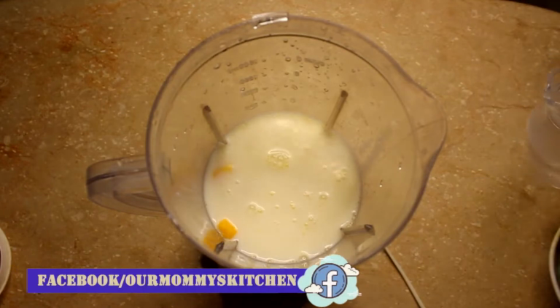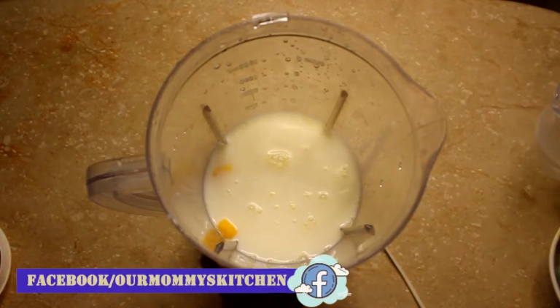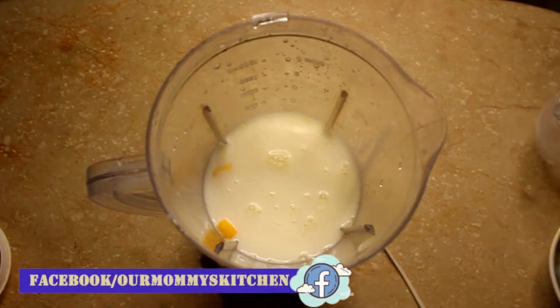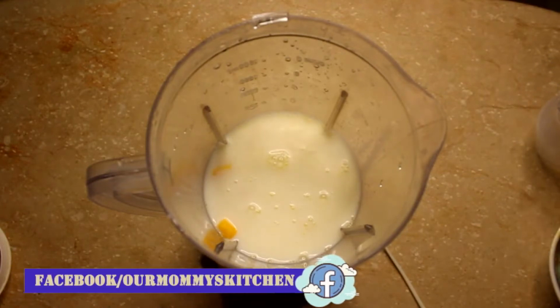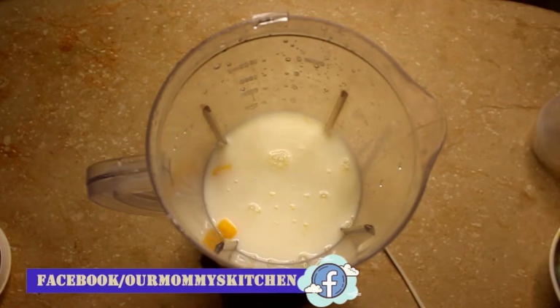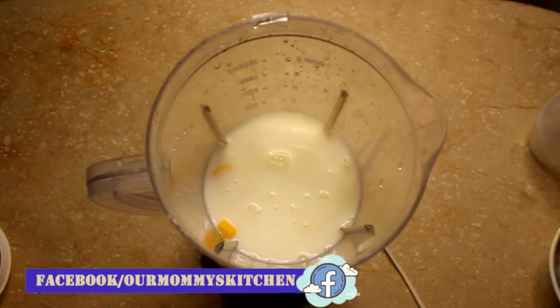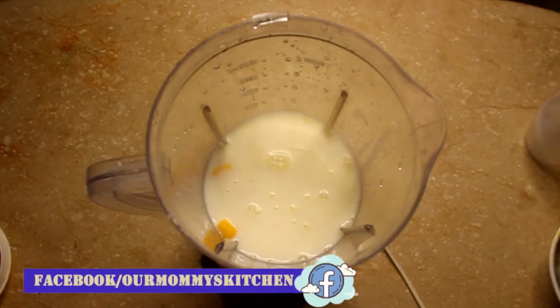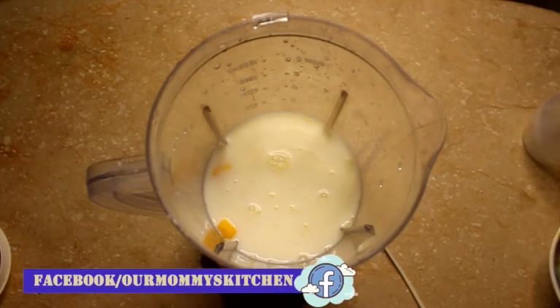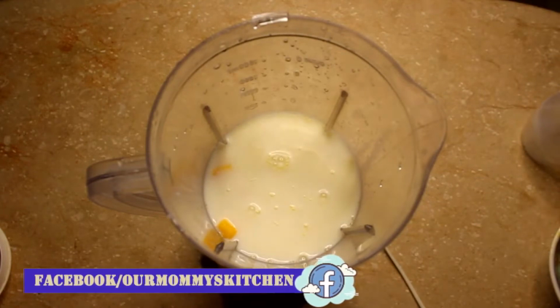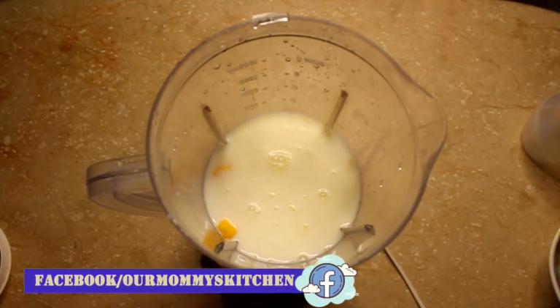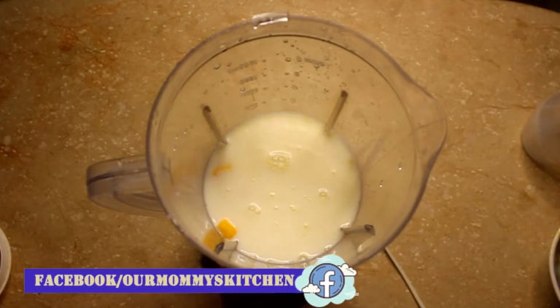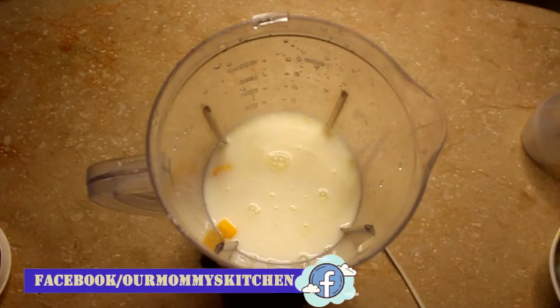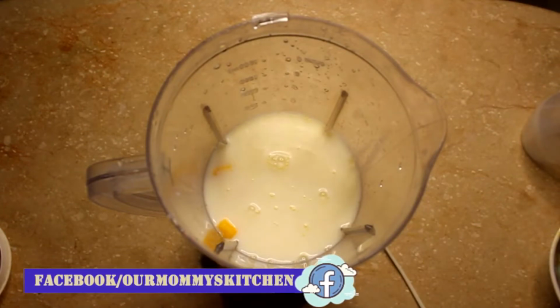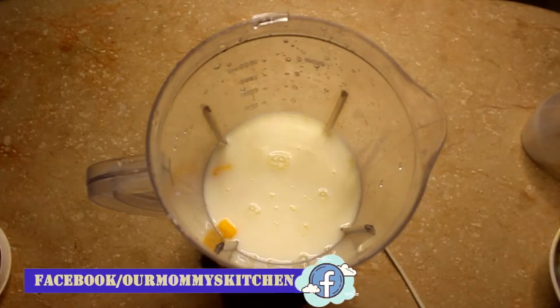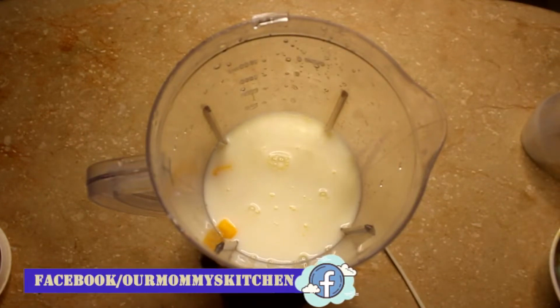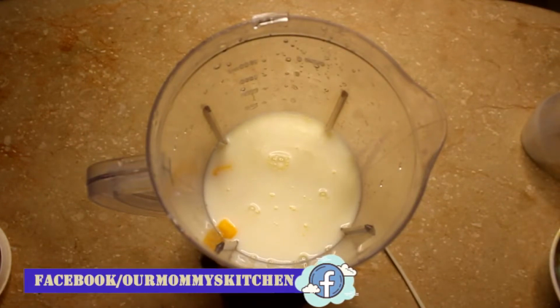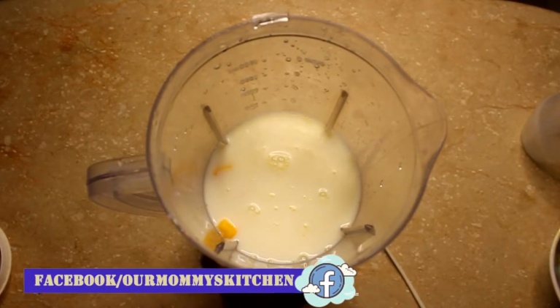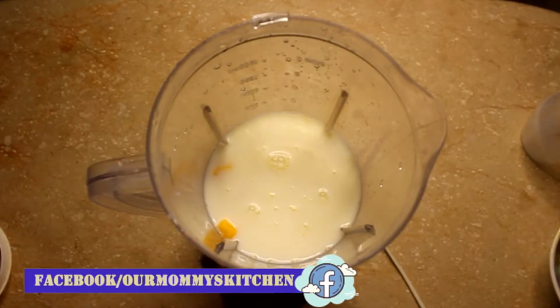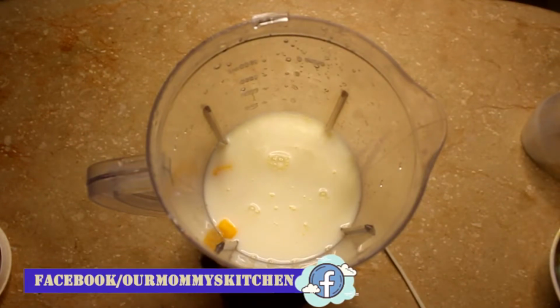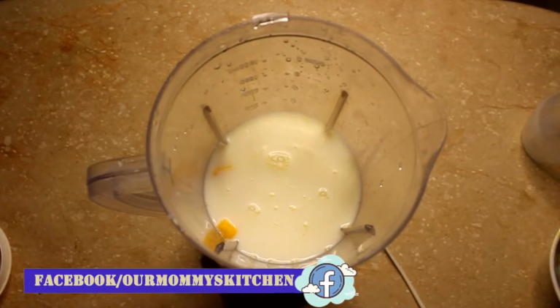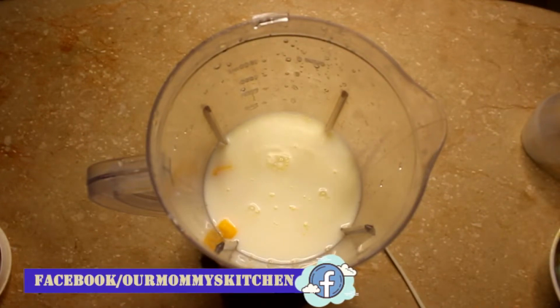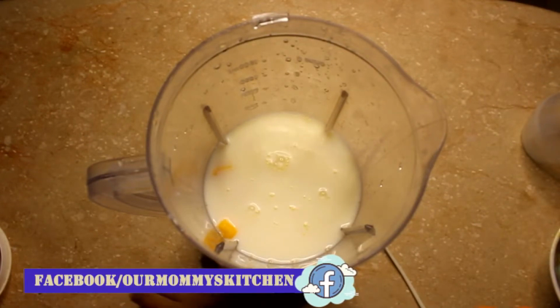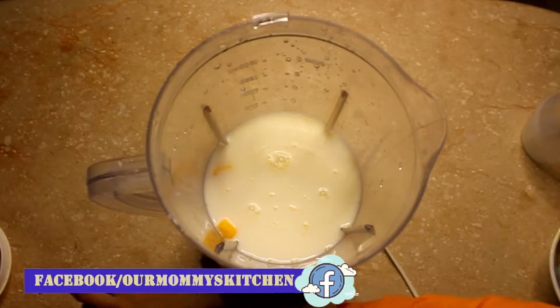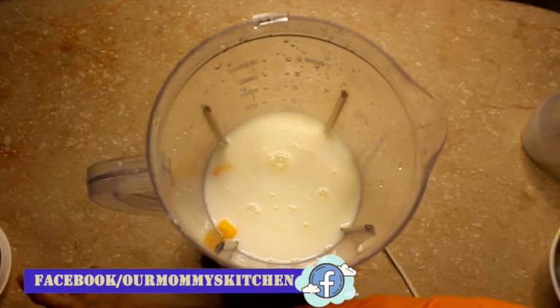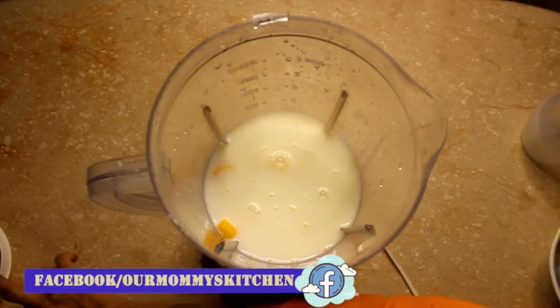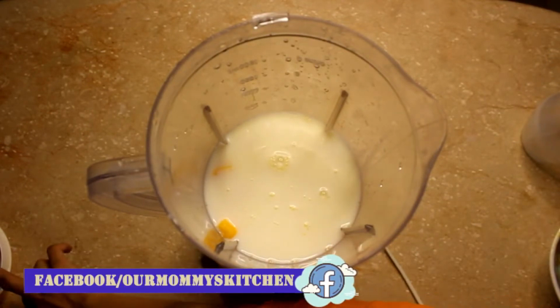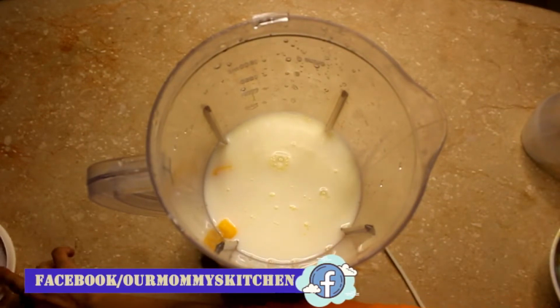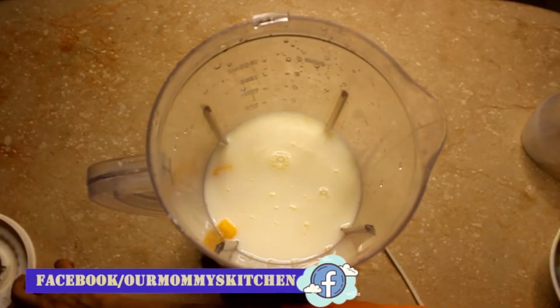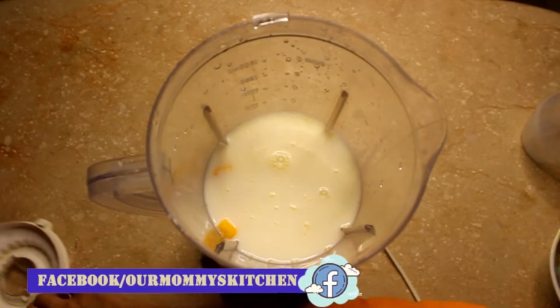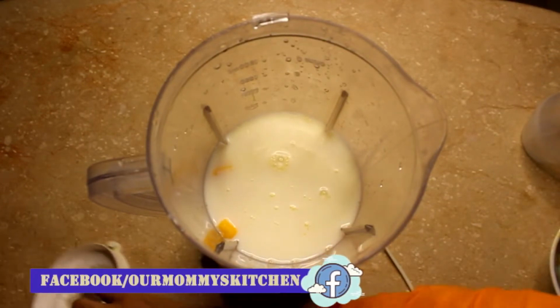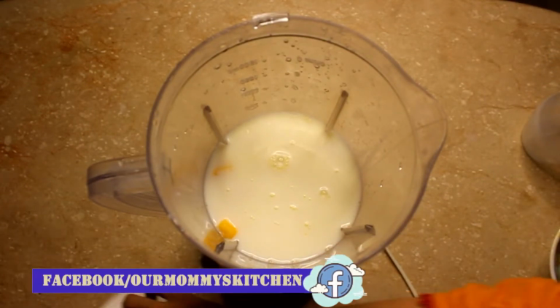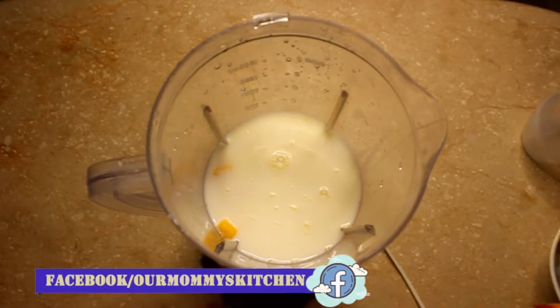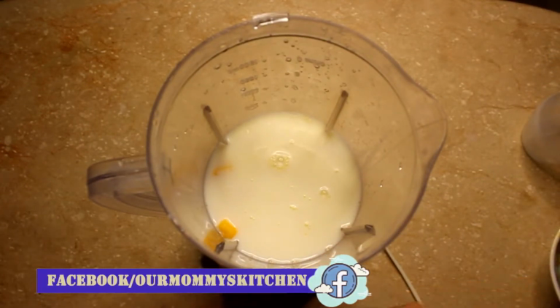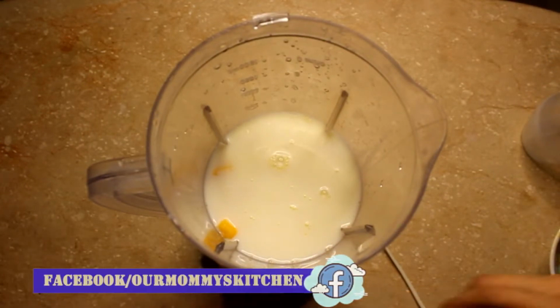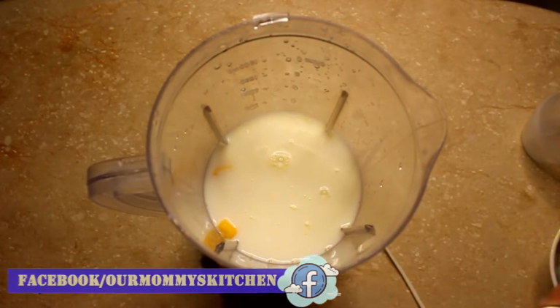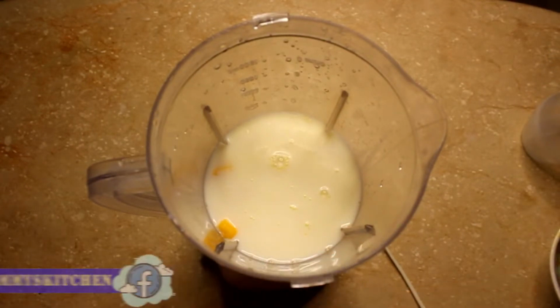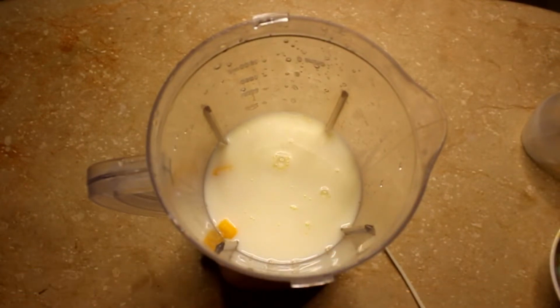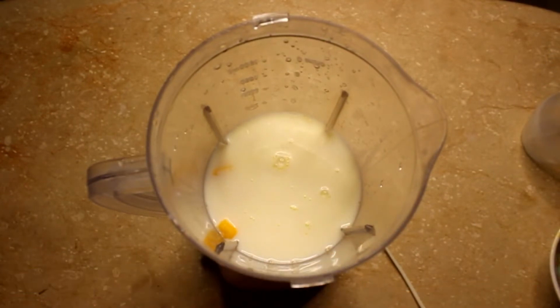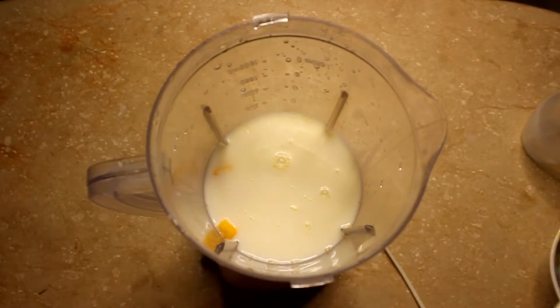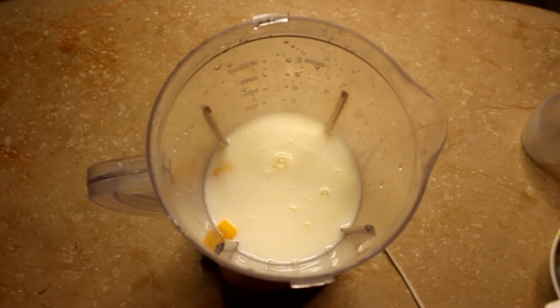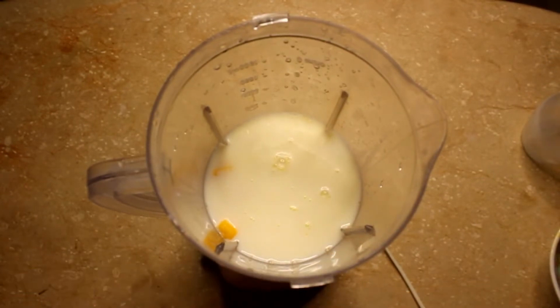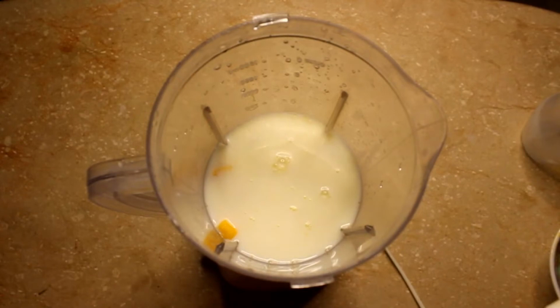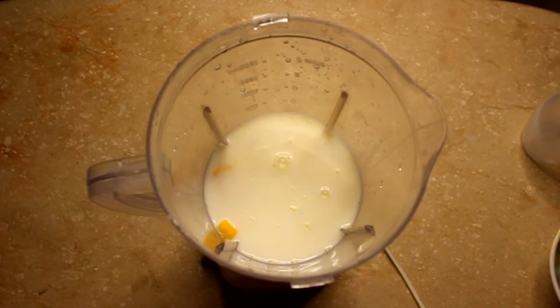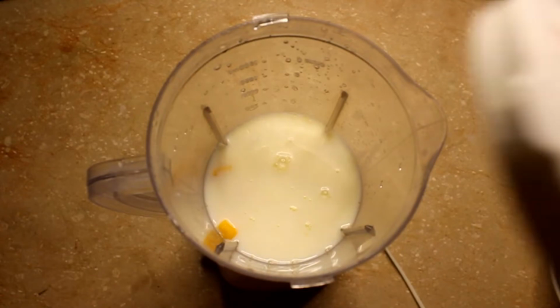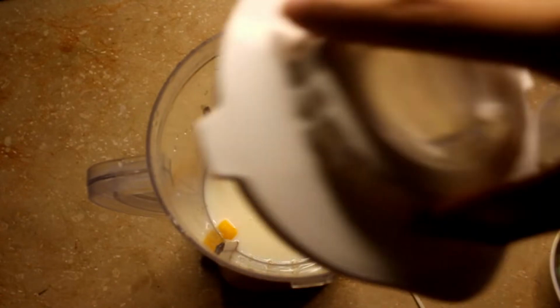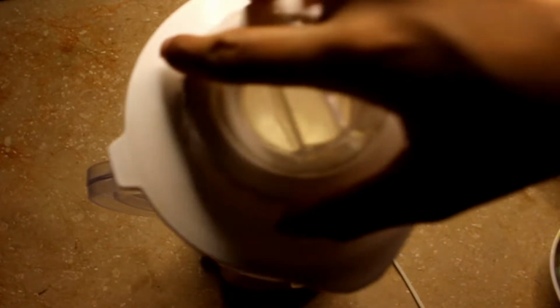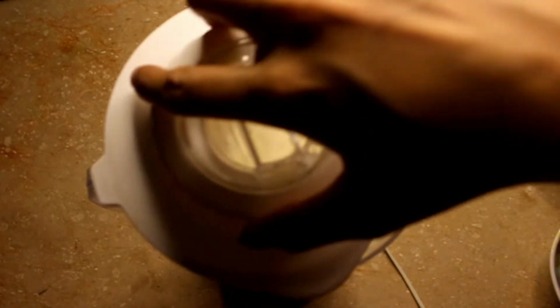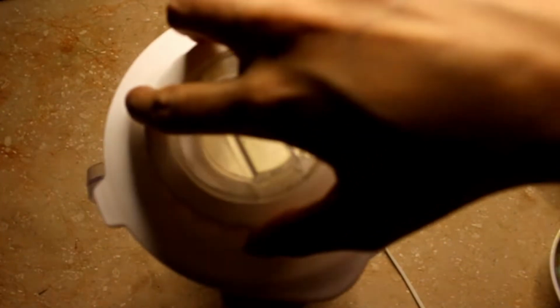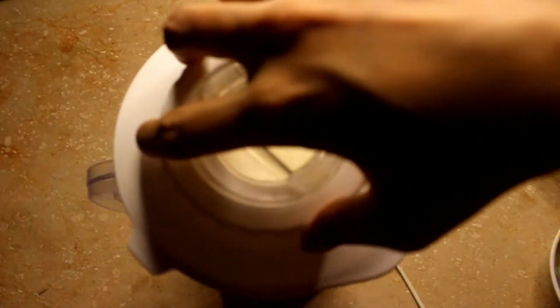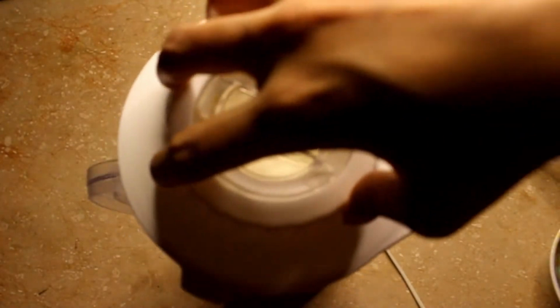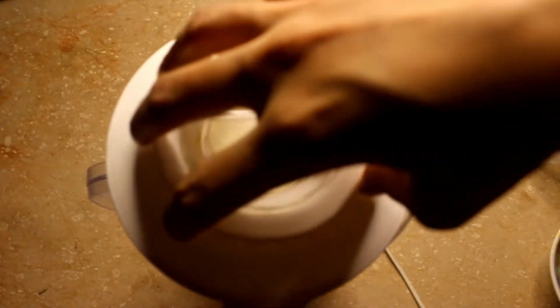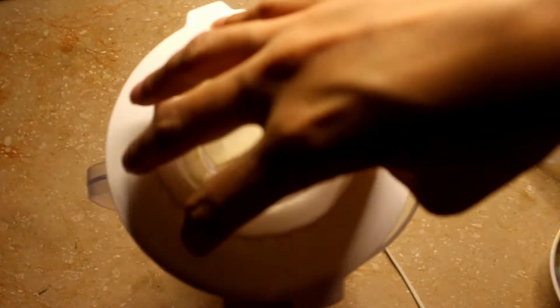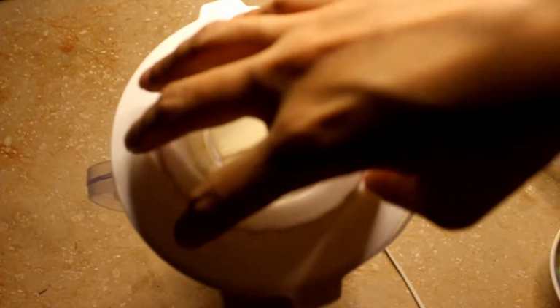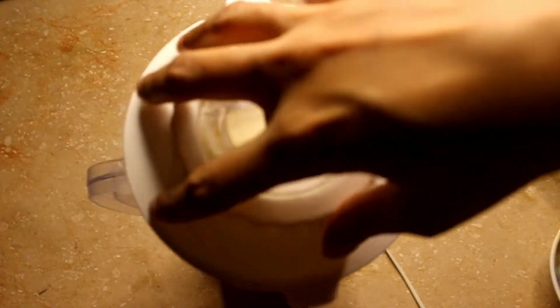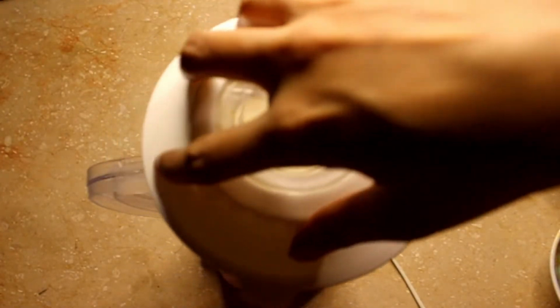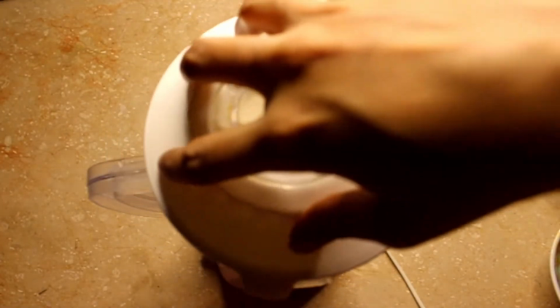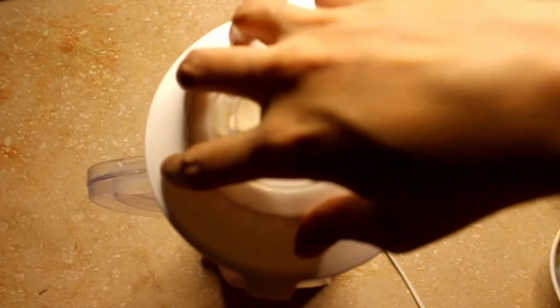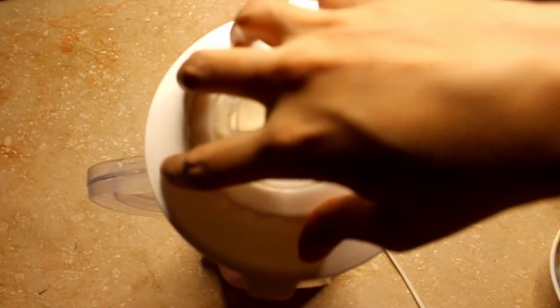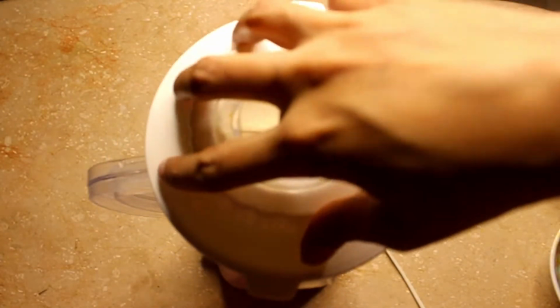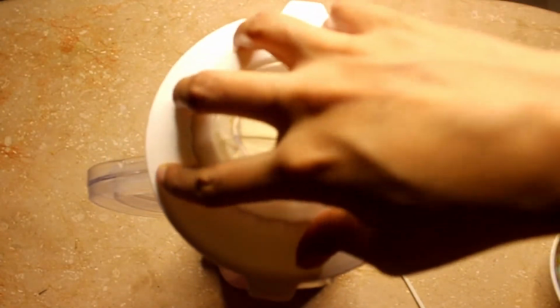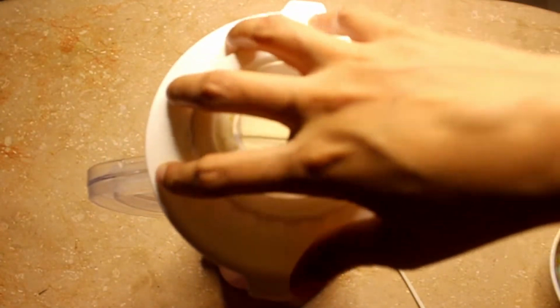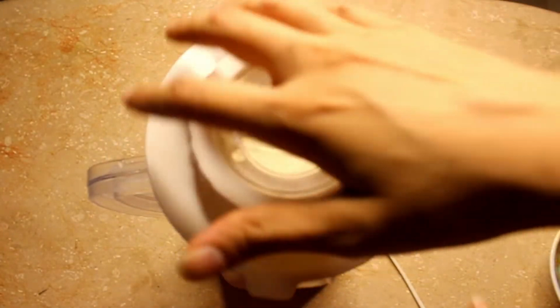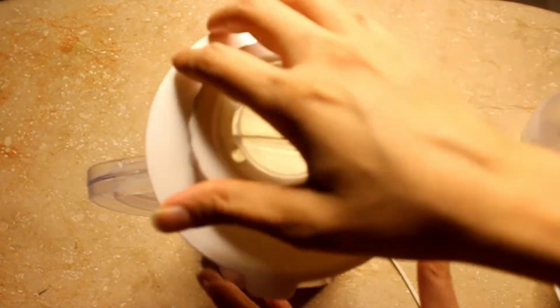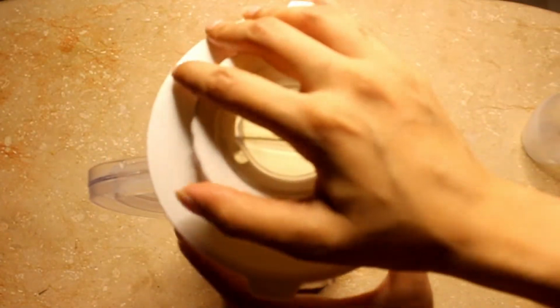We will blend it well and make a shake. The shake is very healthy. Please try it.